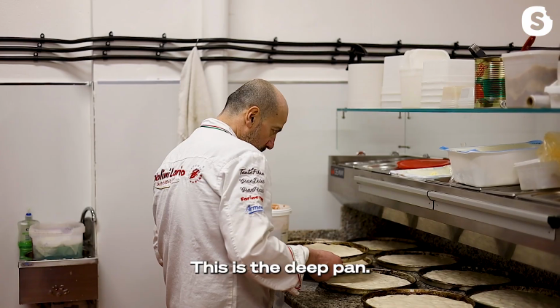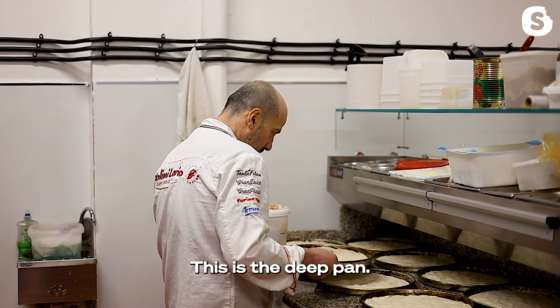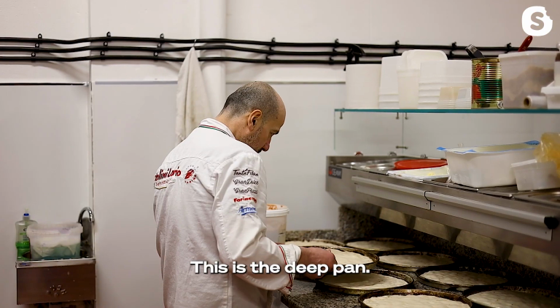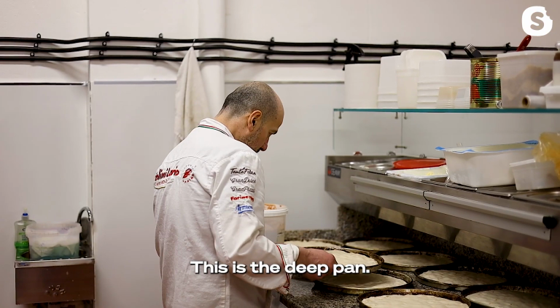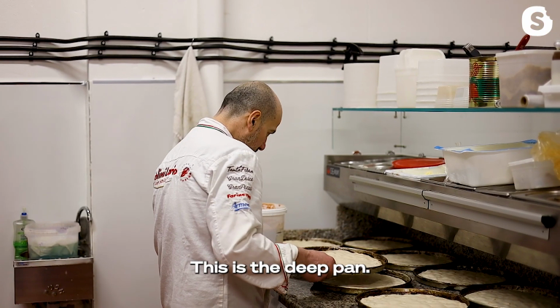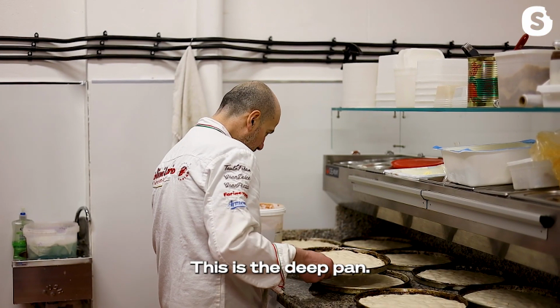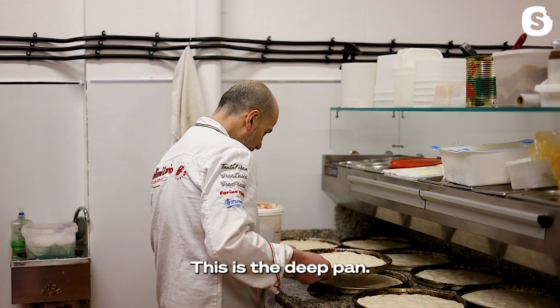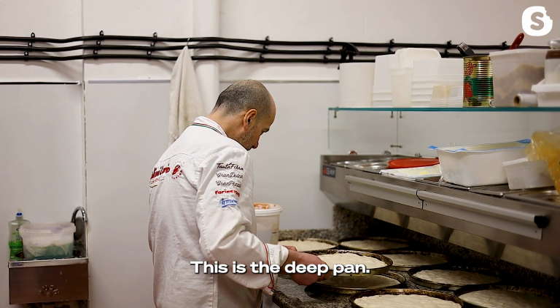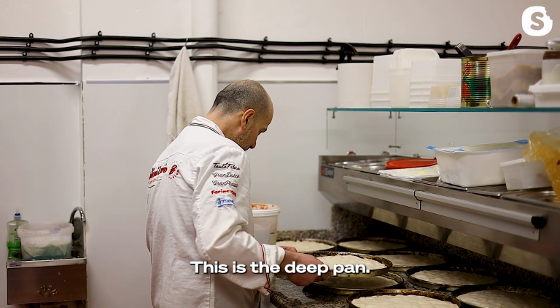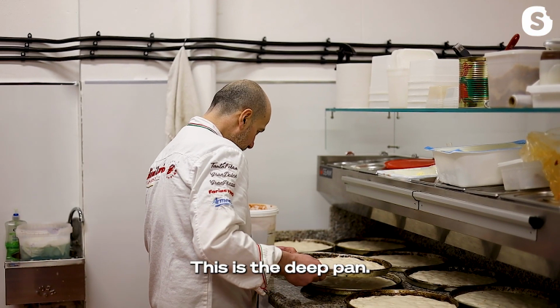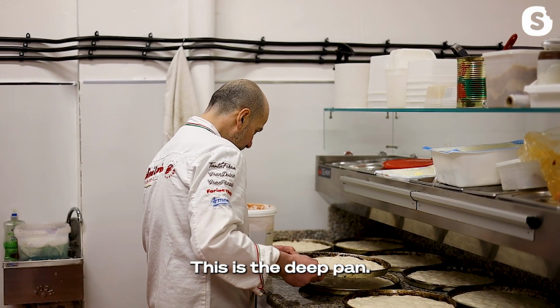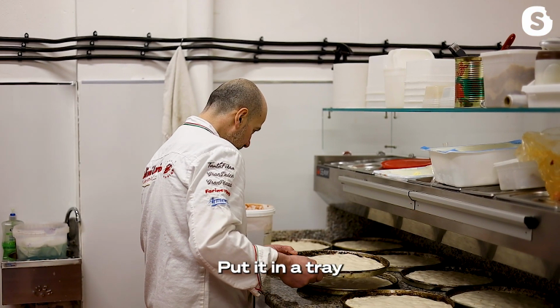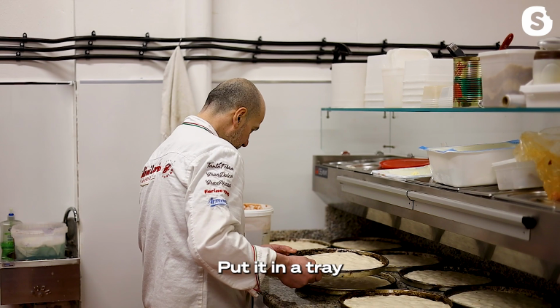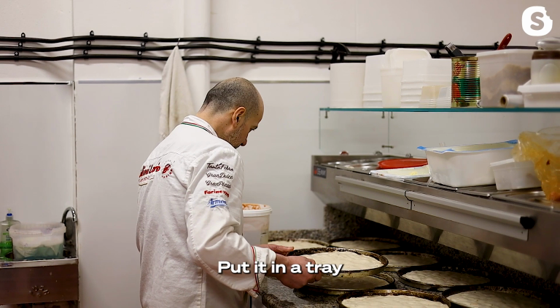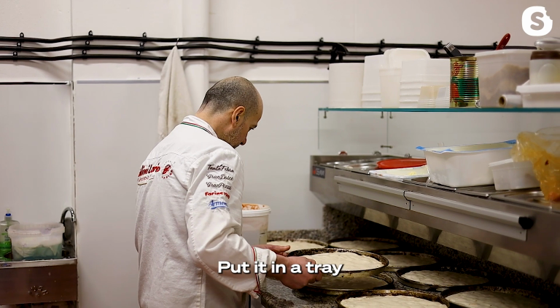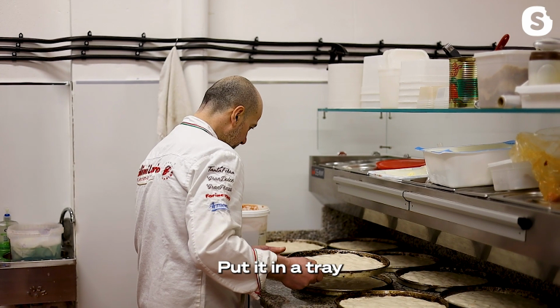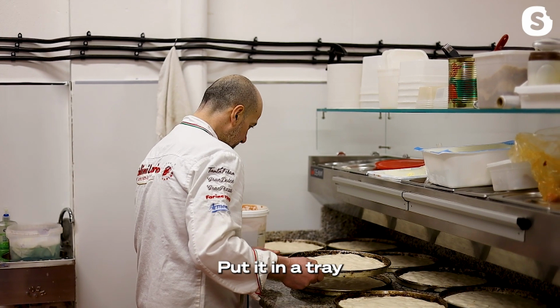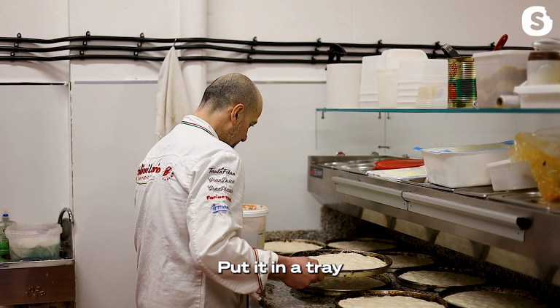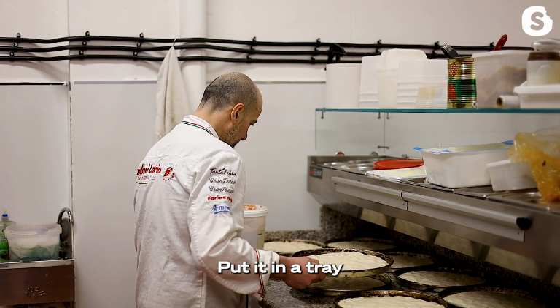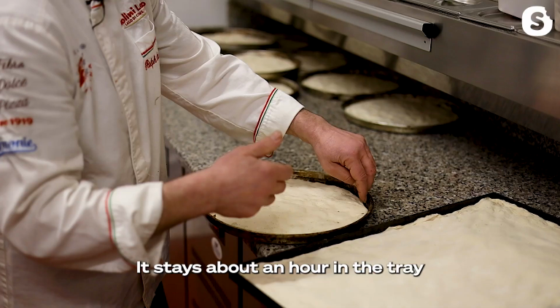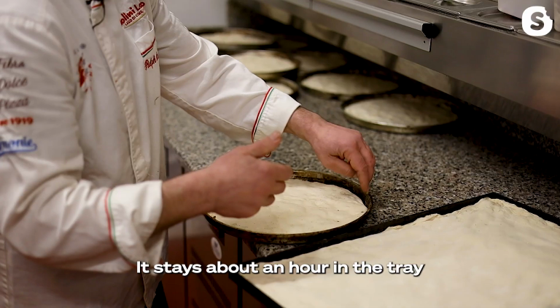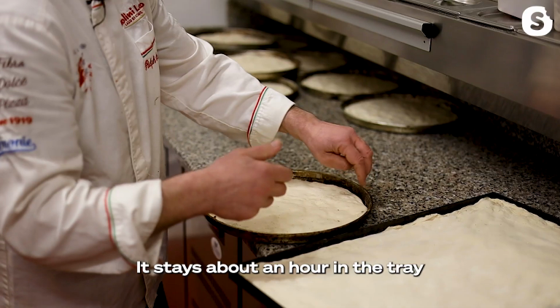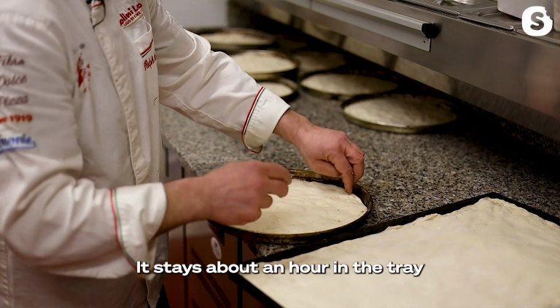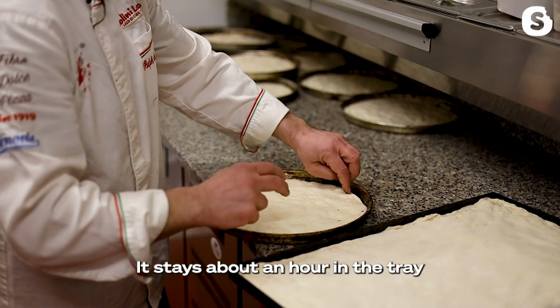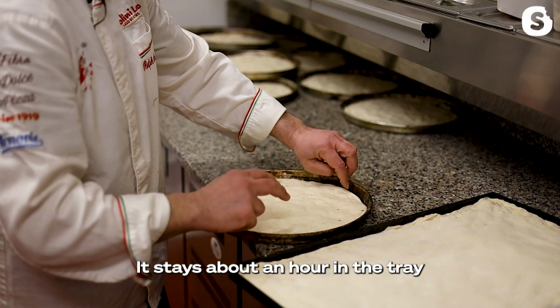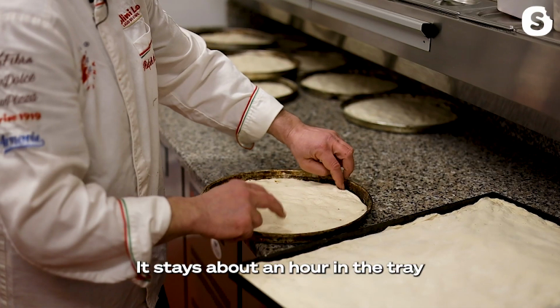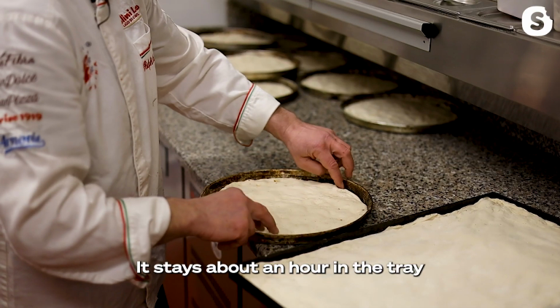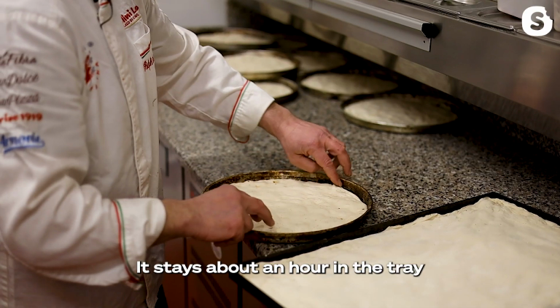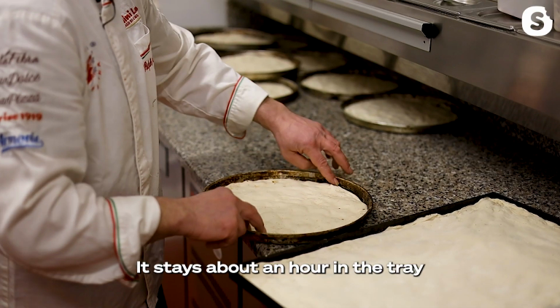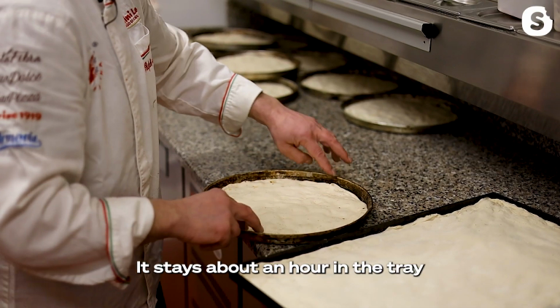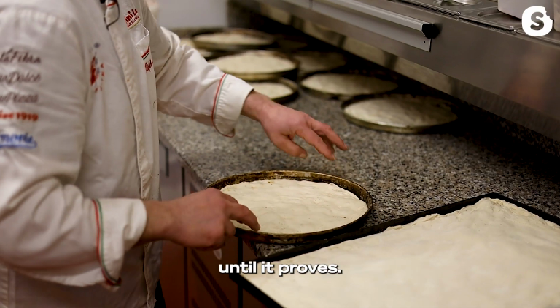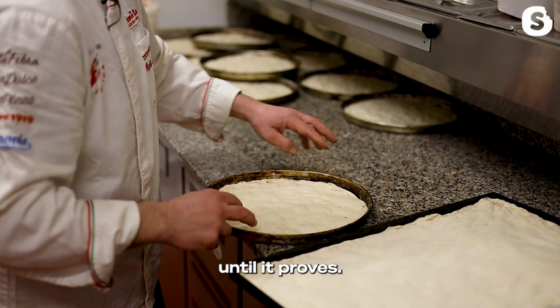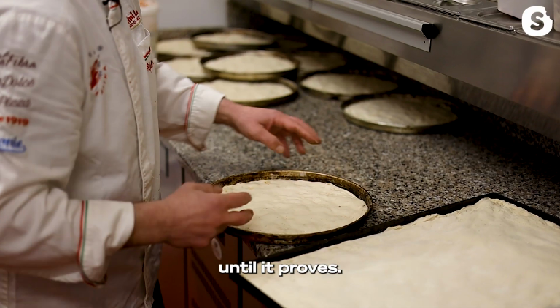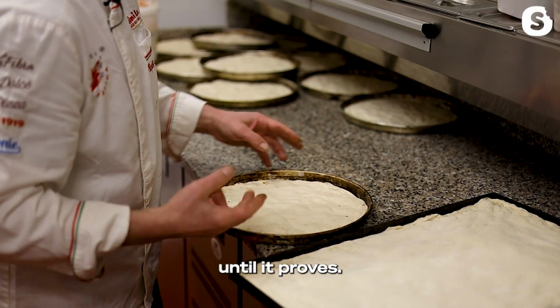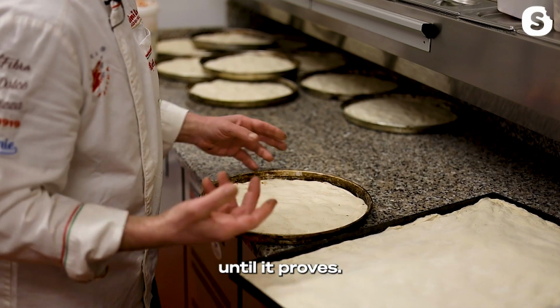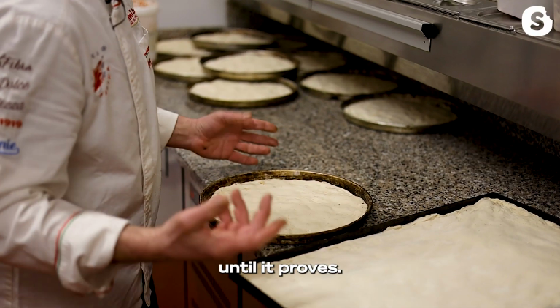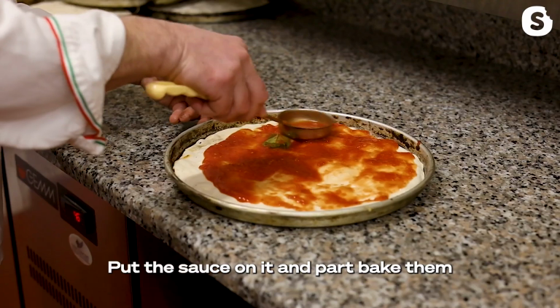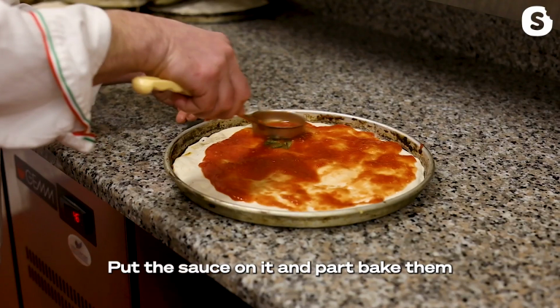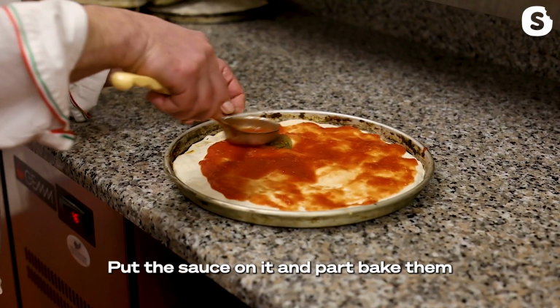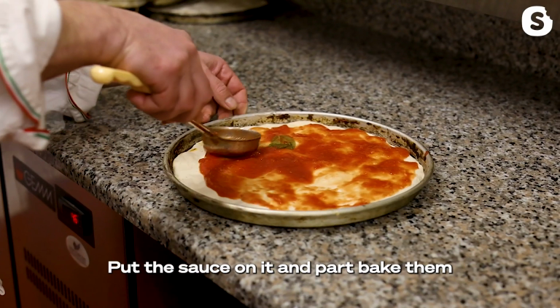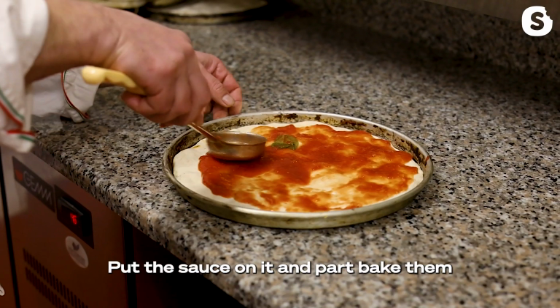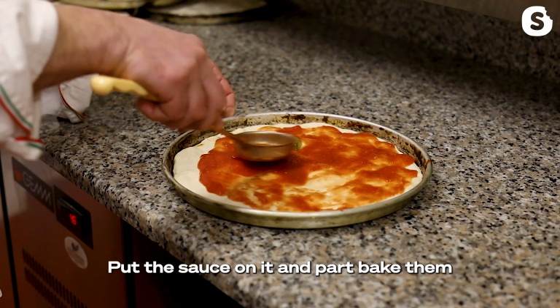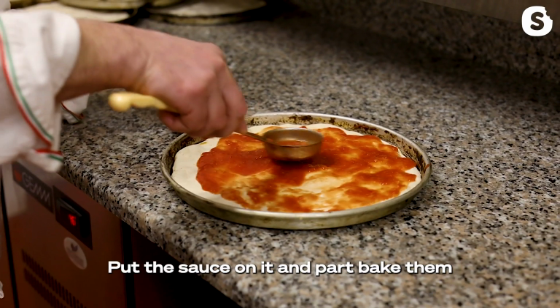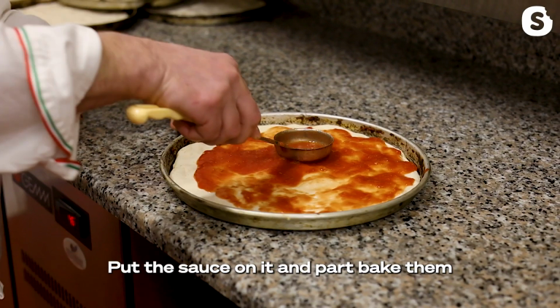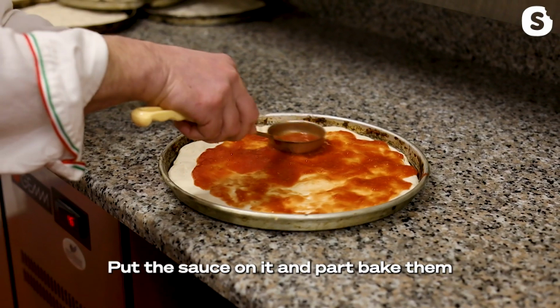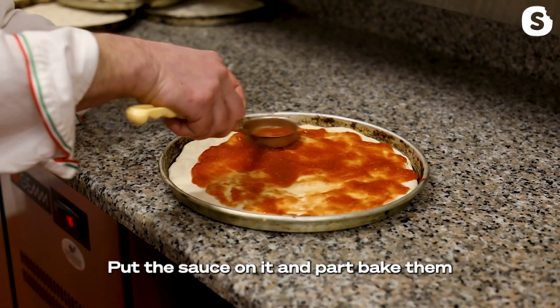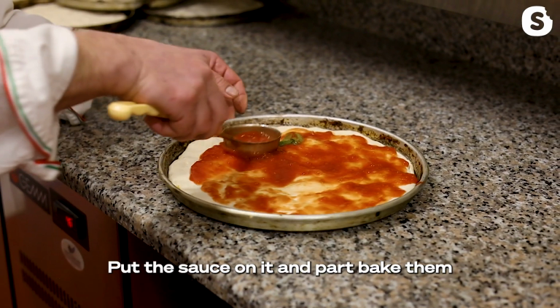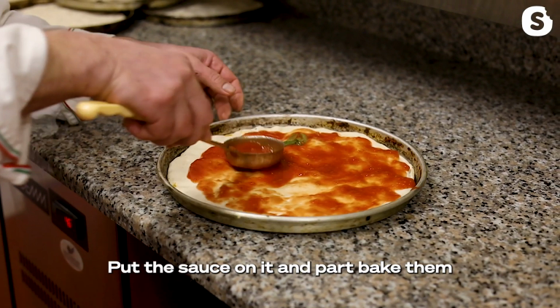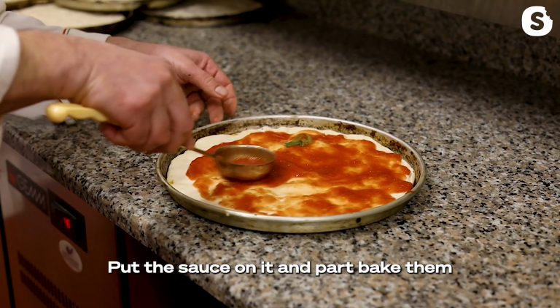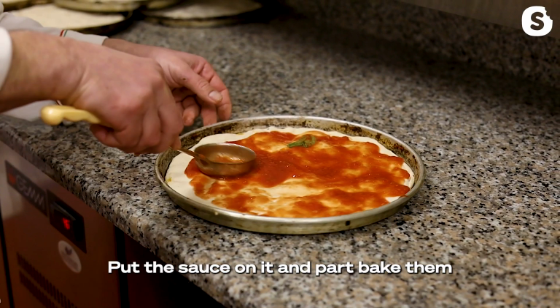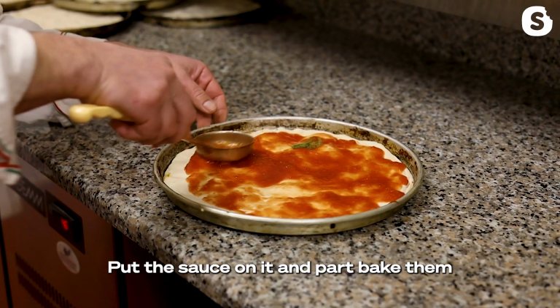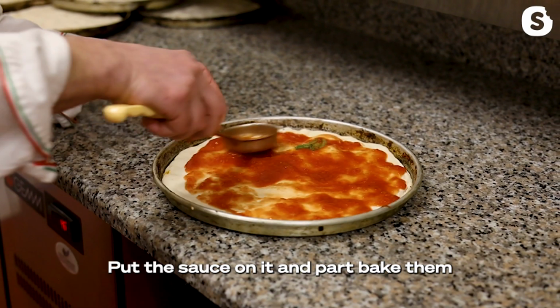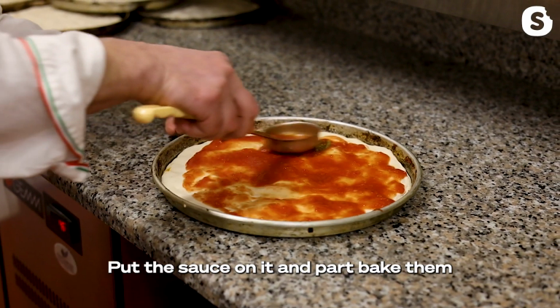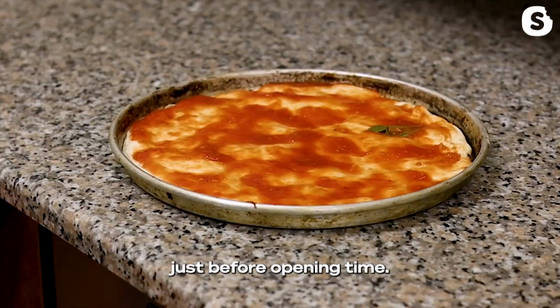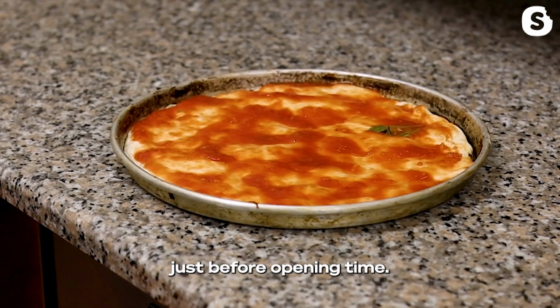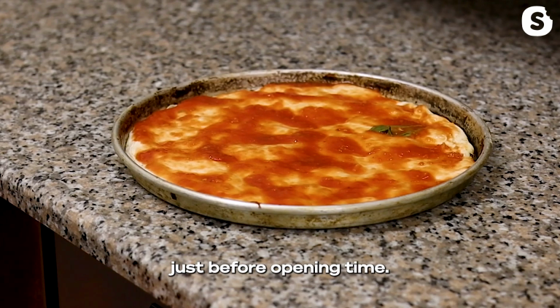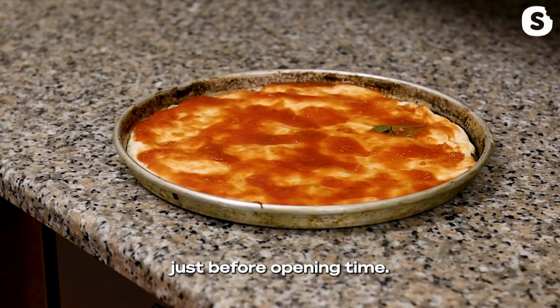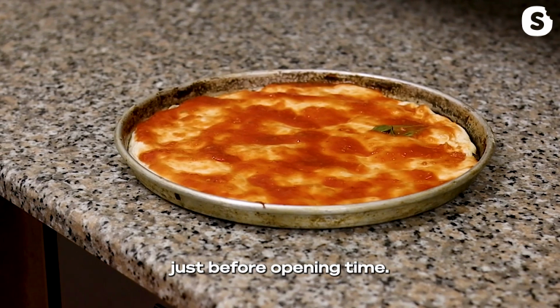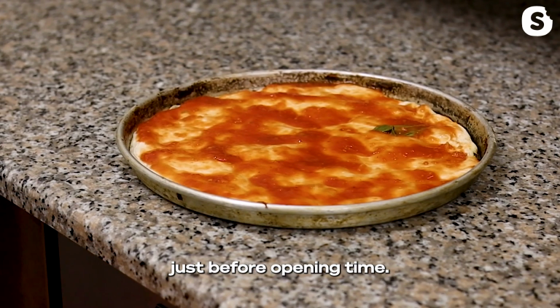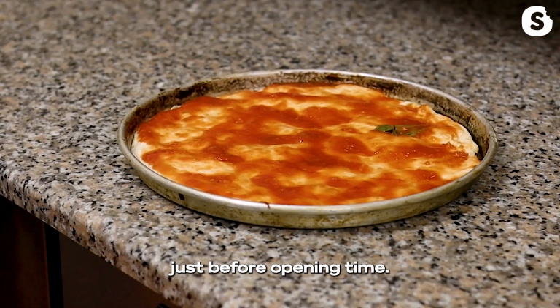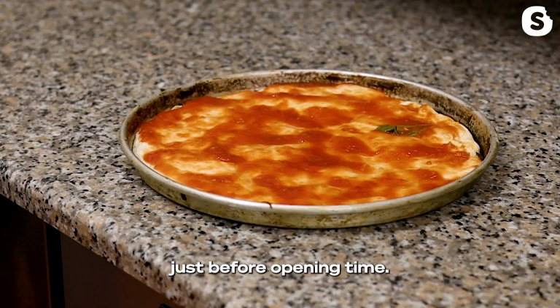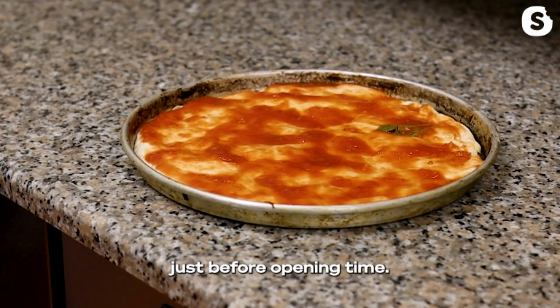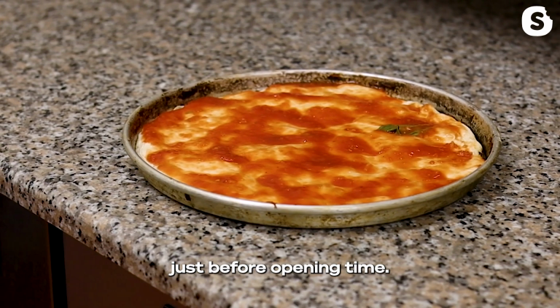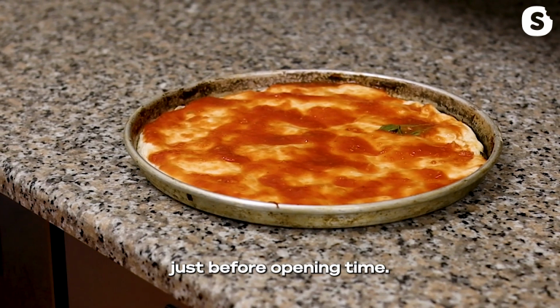This is a deep pan. Put it in a tray. It takes about an hour in the tray till it proves. We put the sauce on it and power bake them just before opening time.